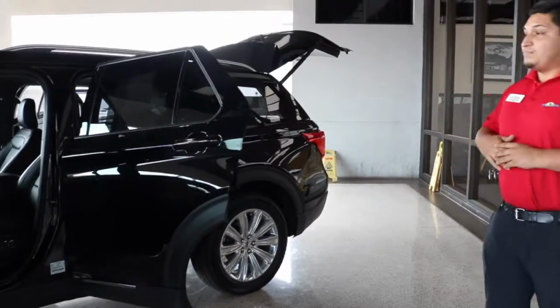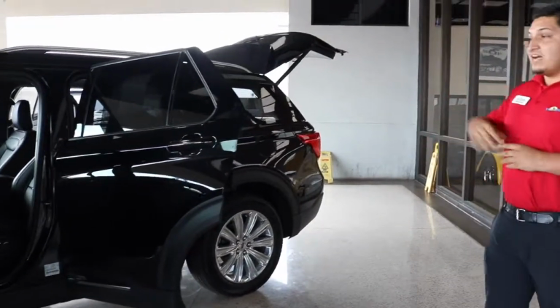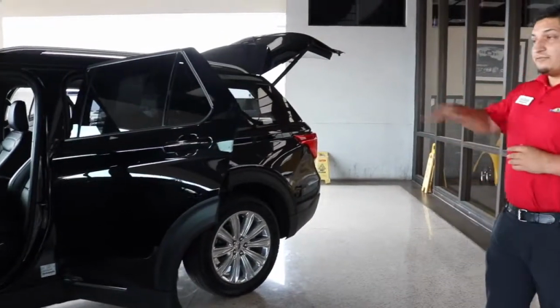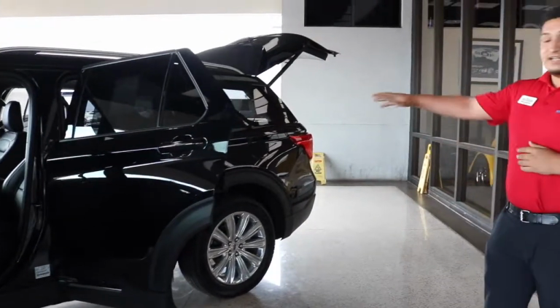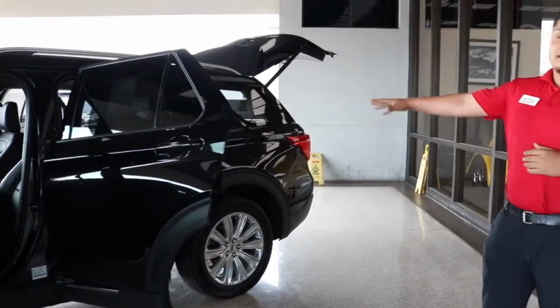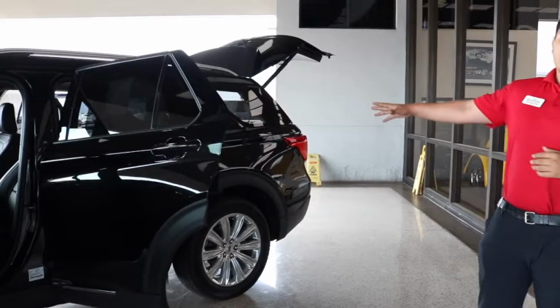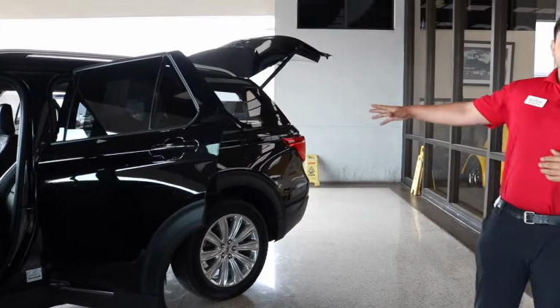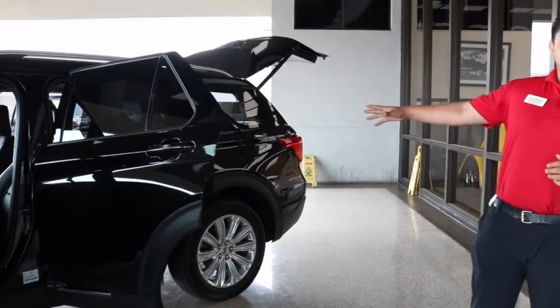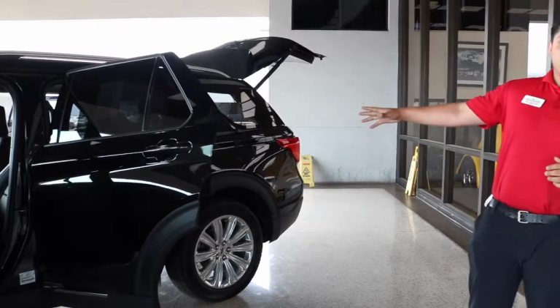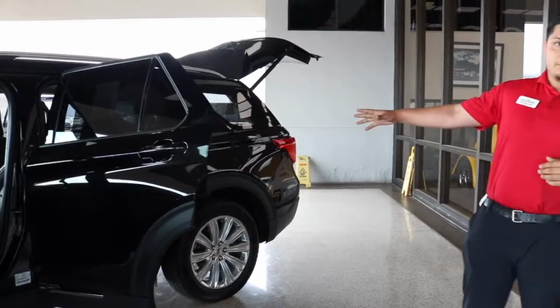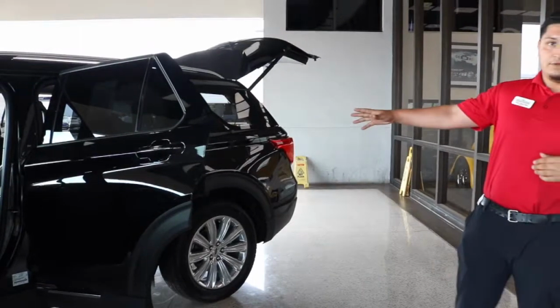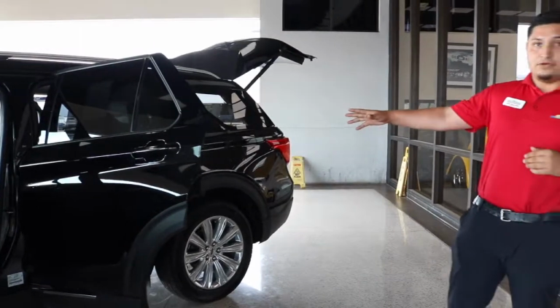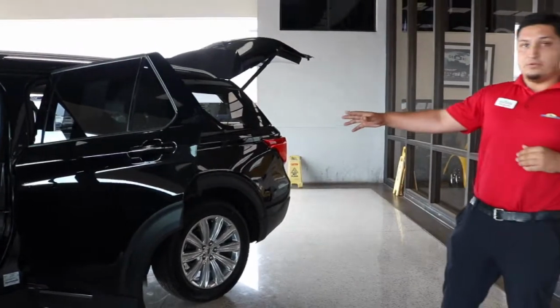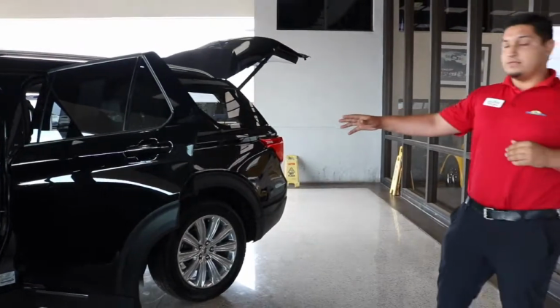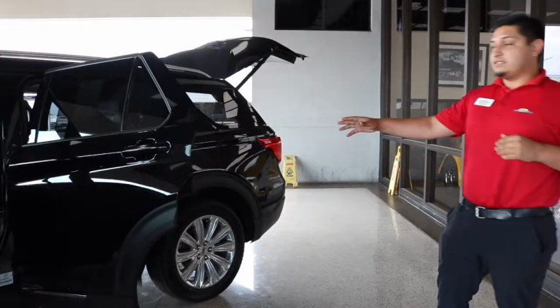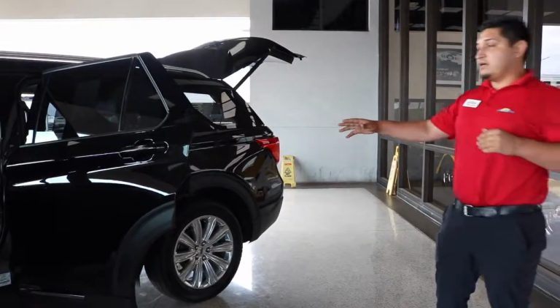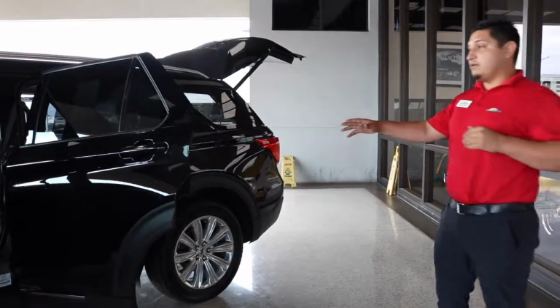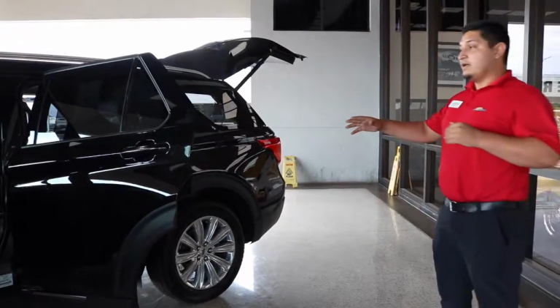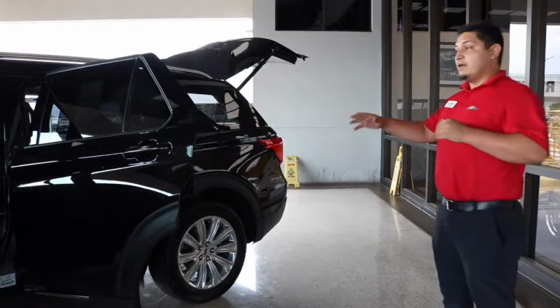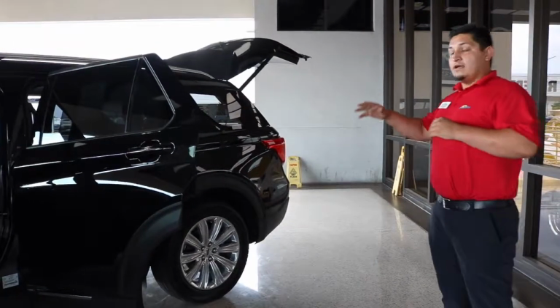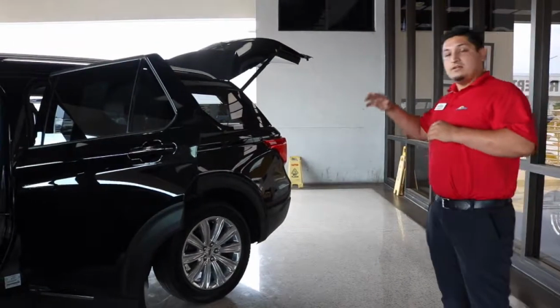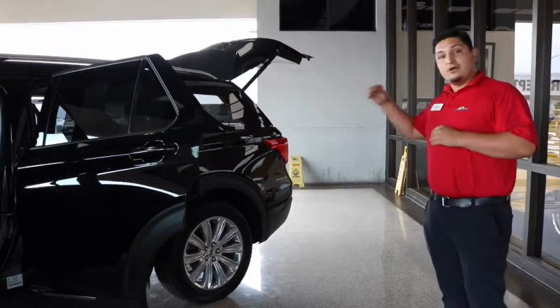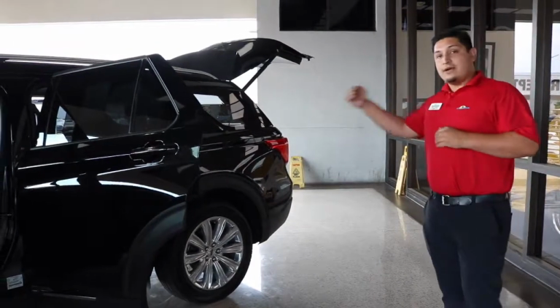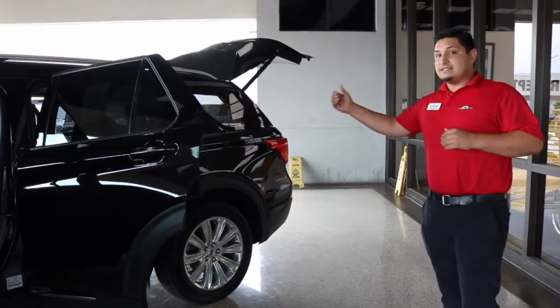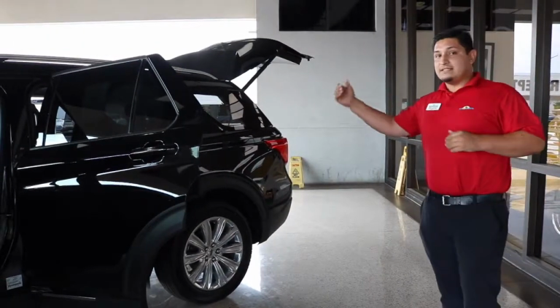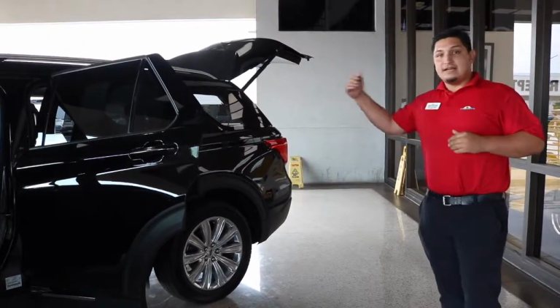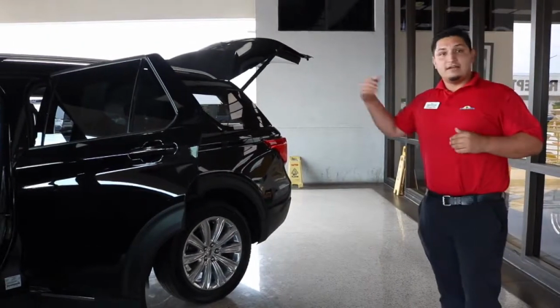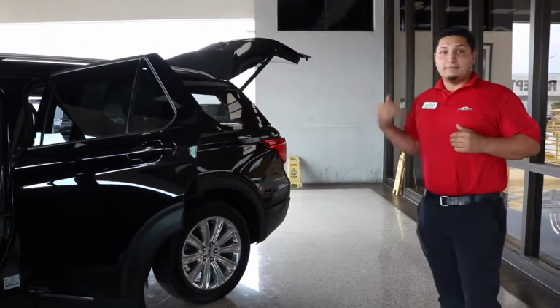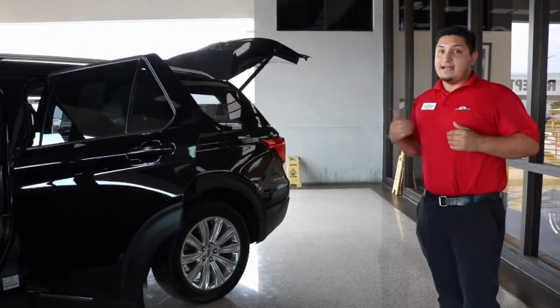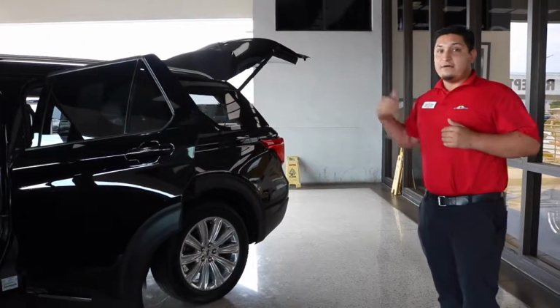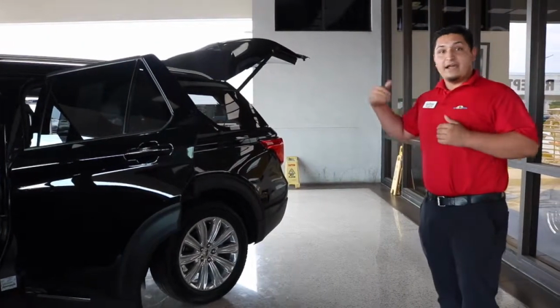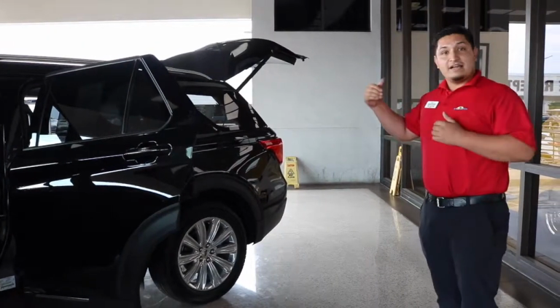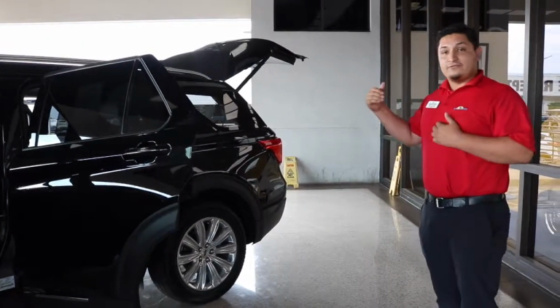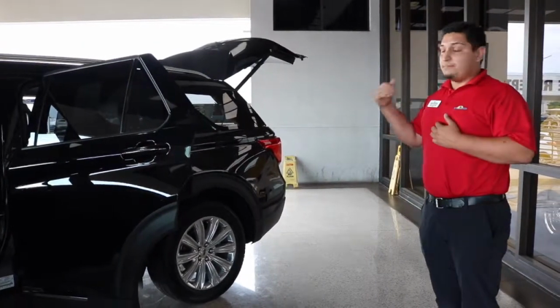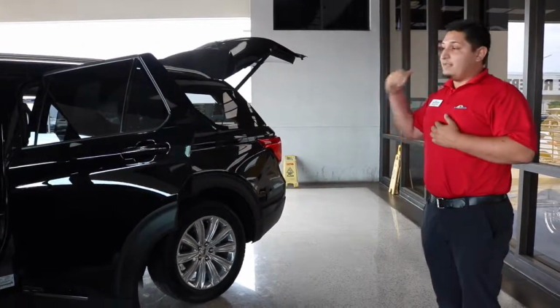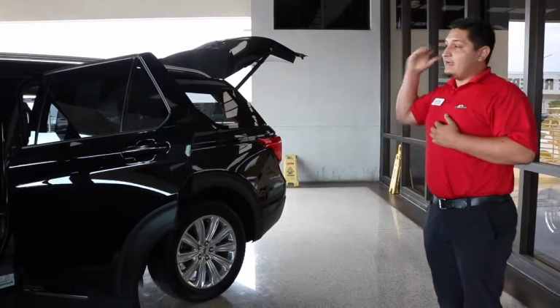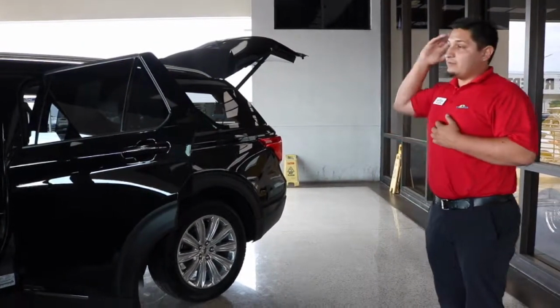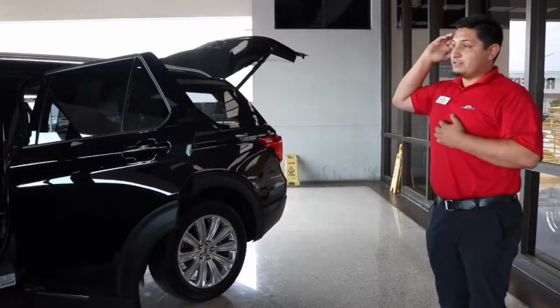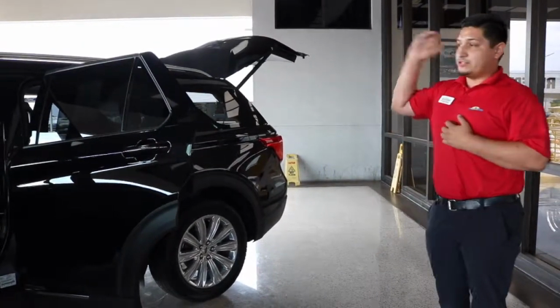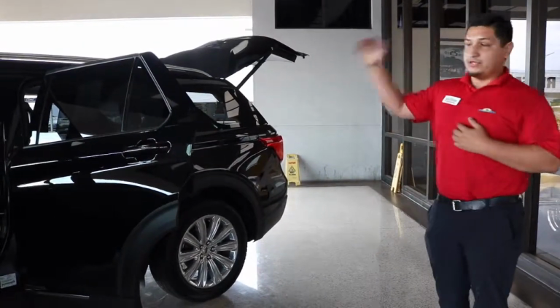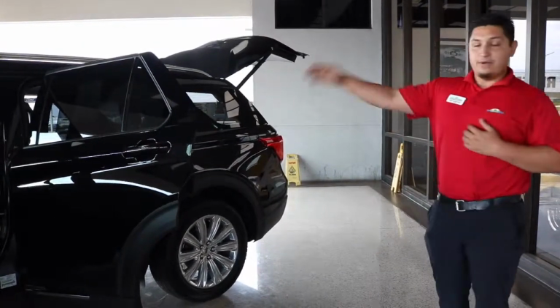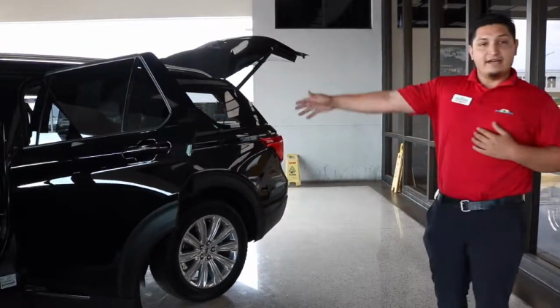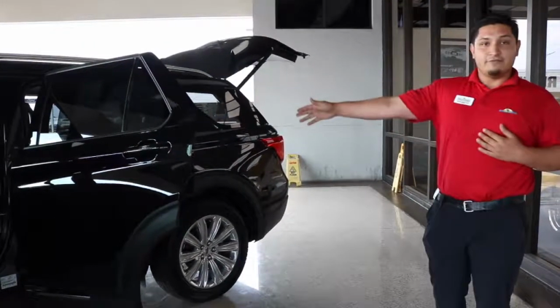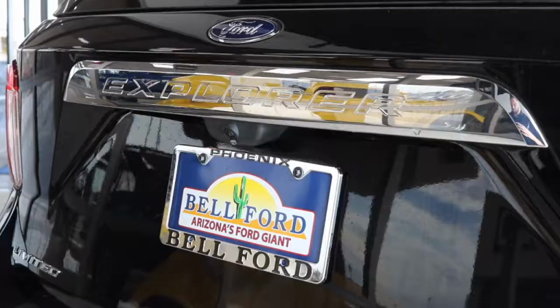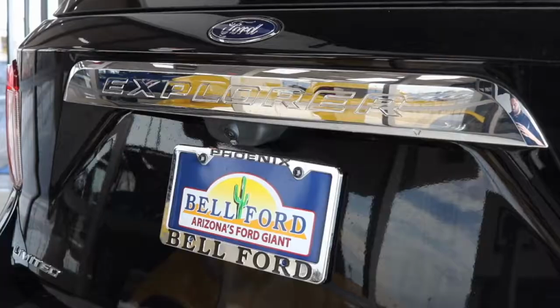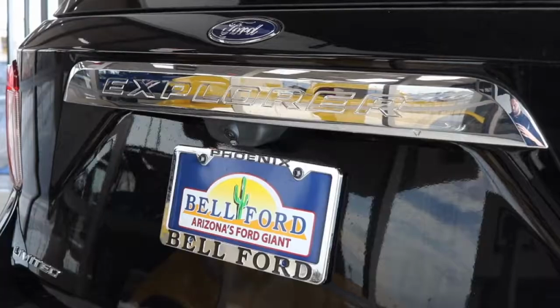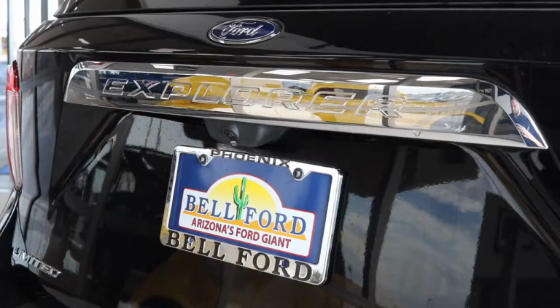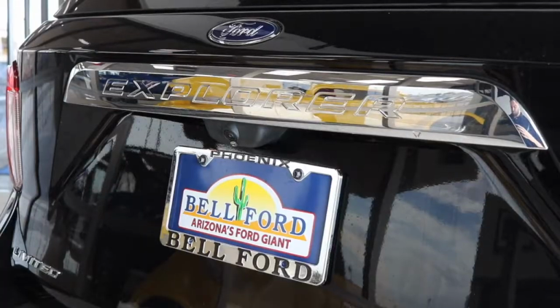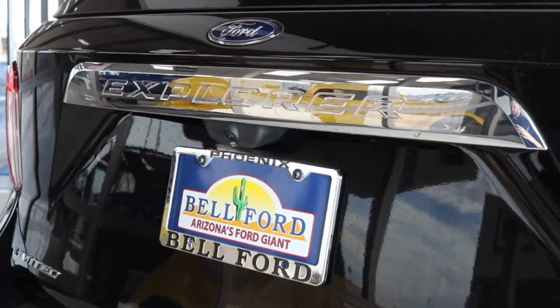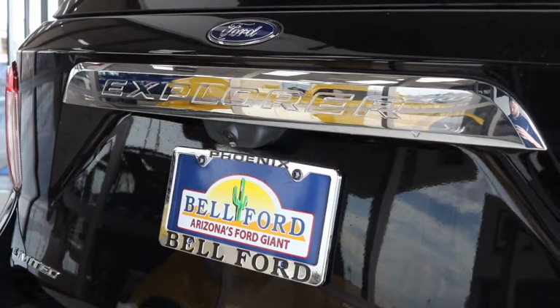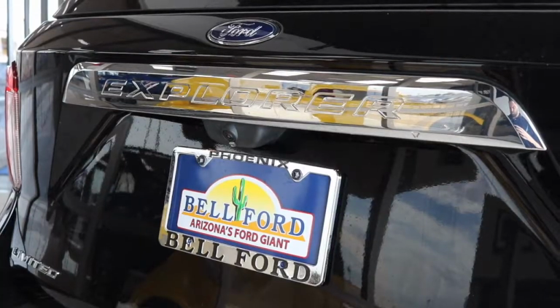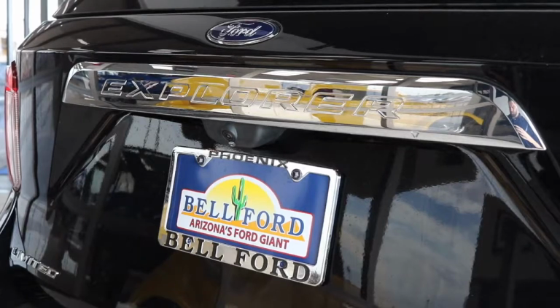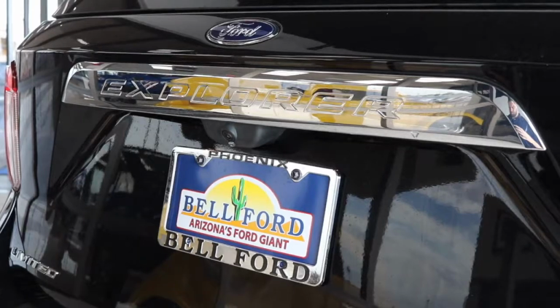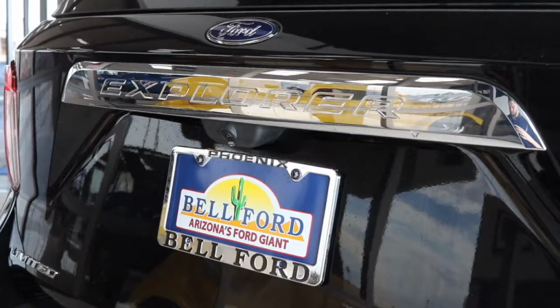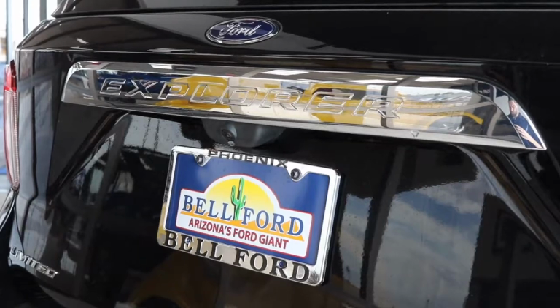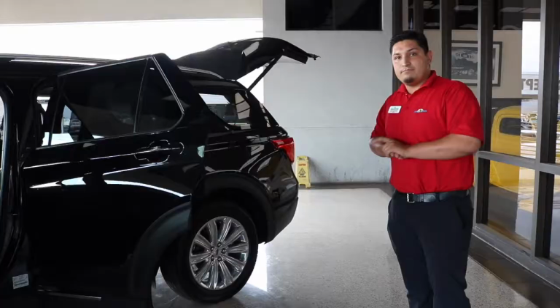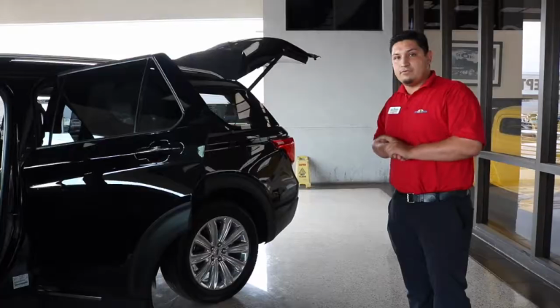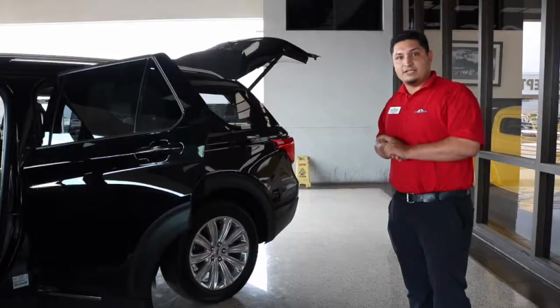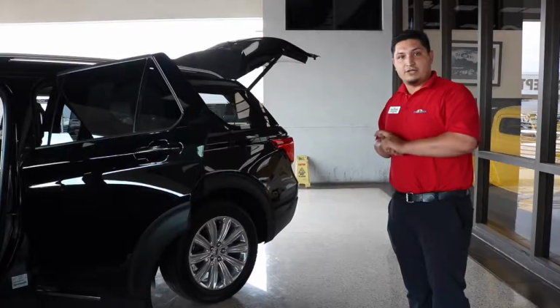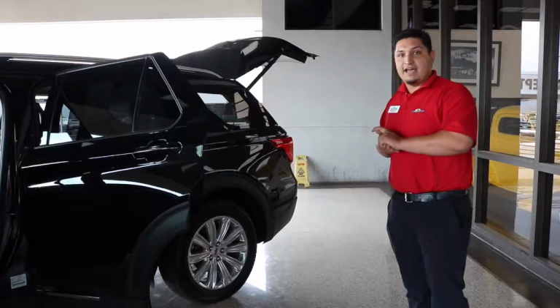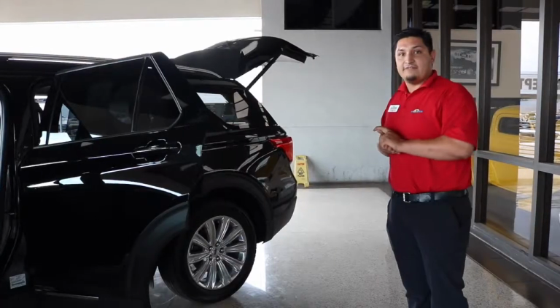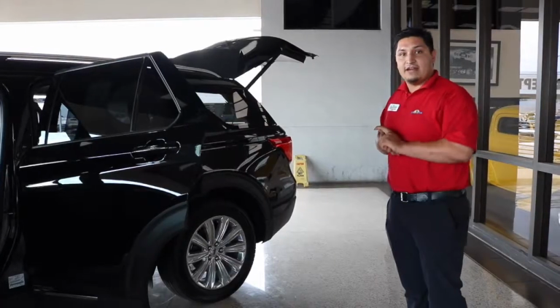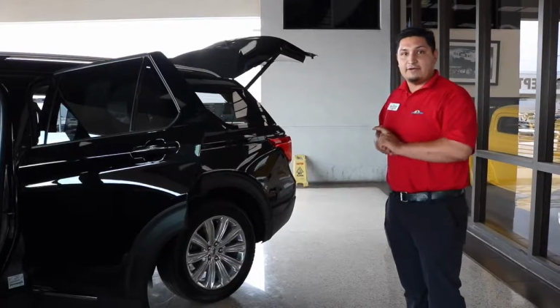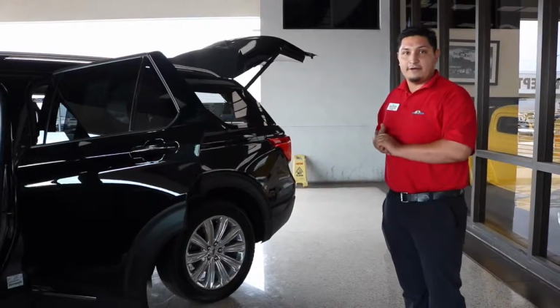Definitely a lot to show you on the new one. So don't hesitate, come down and ask for me. I will show you everything that's new on the Explorer. Pleasure to have you down here.